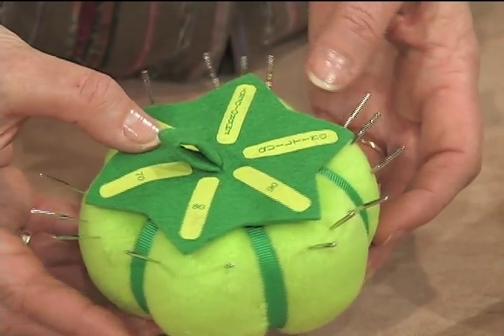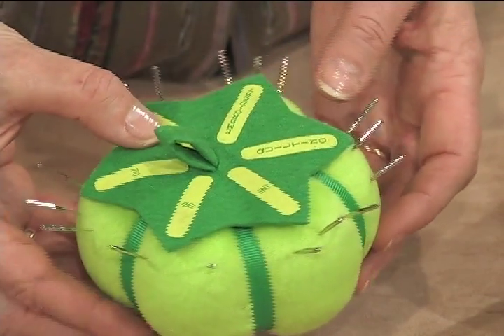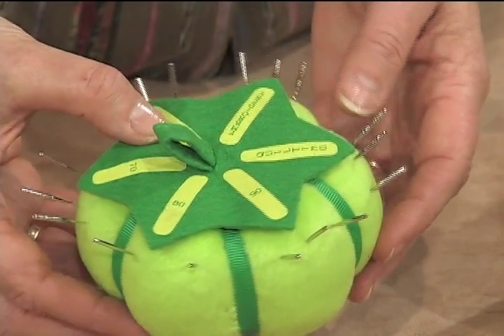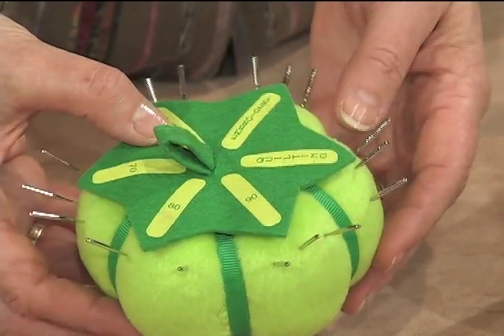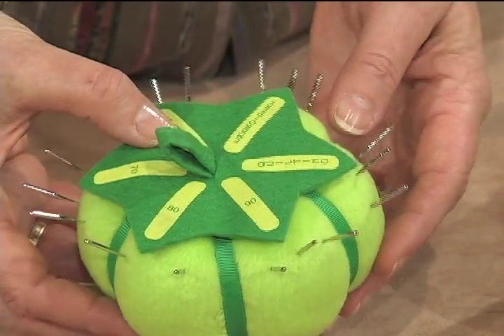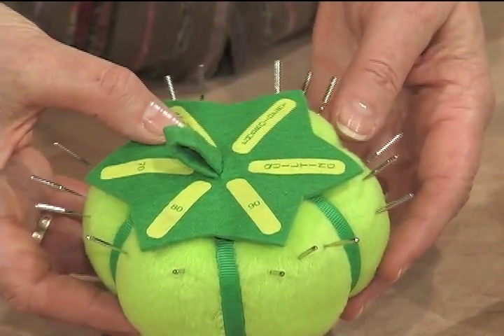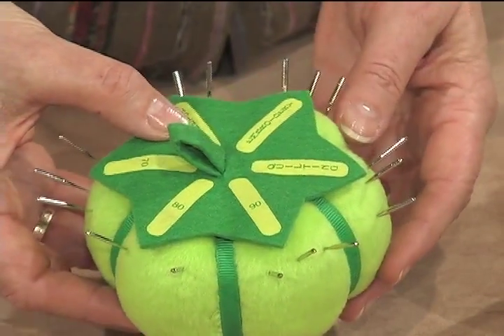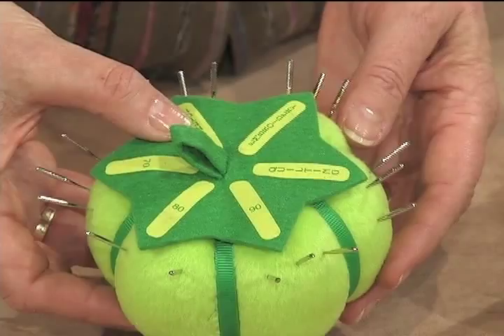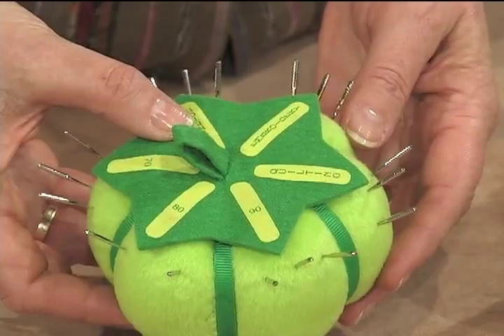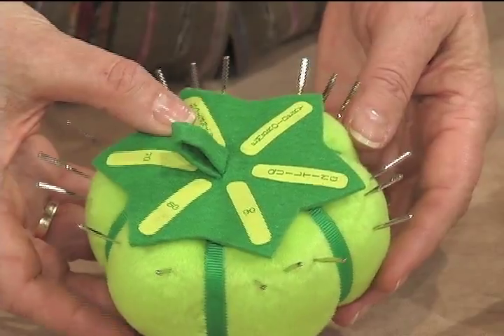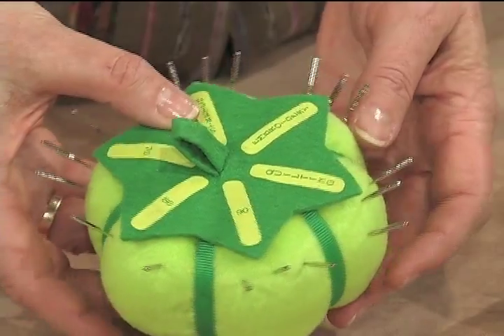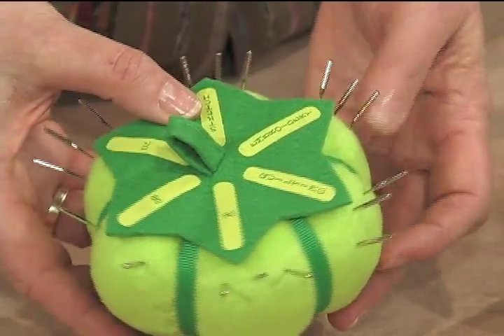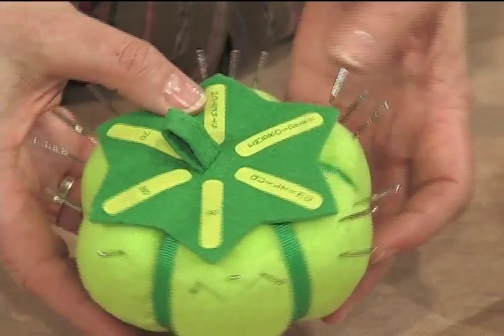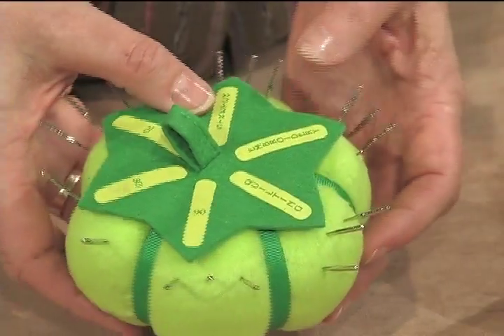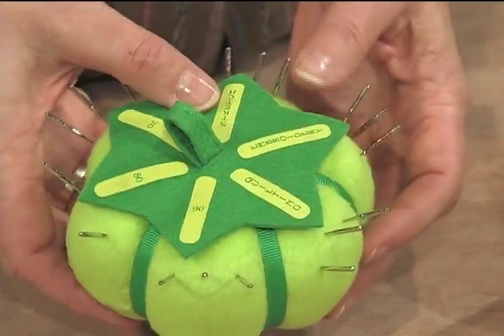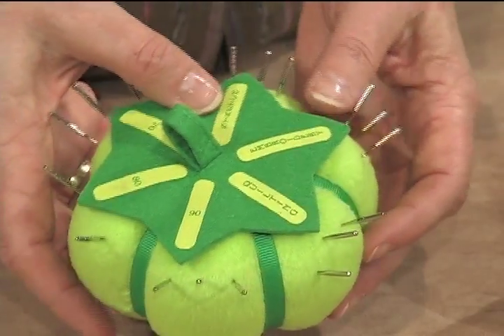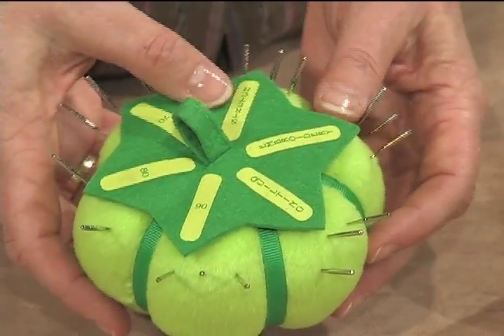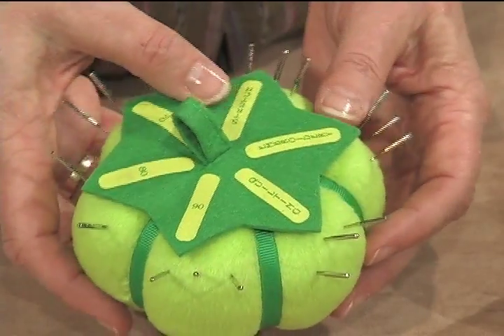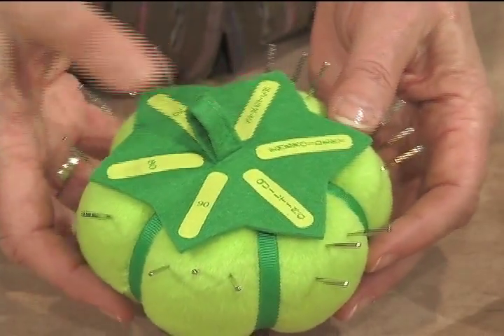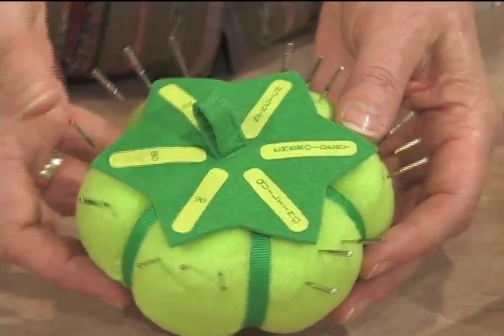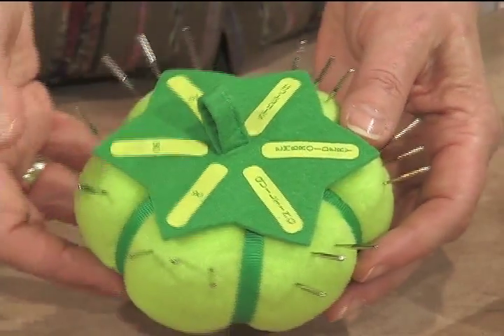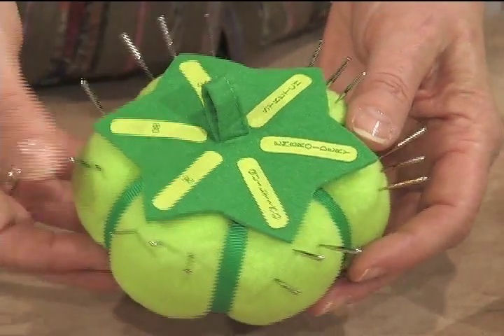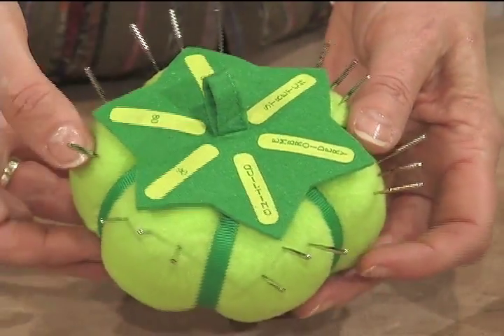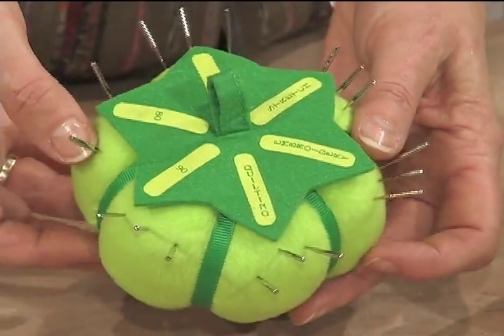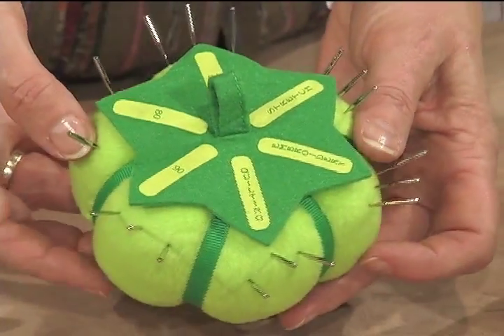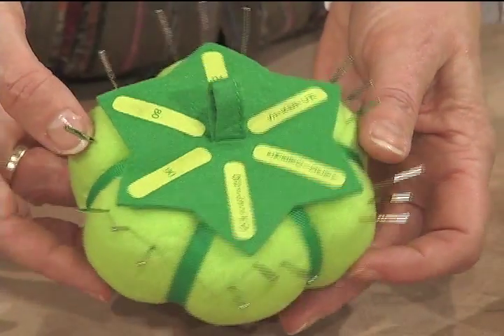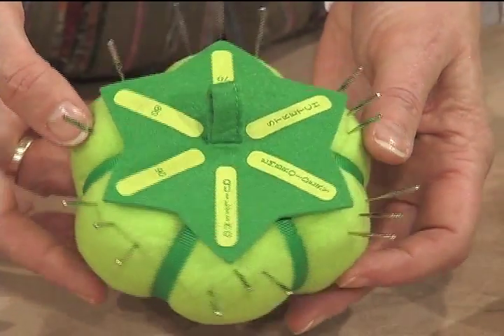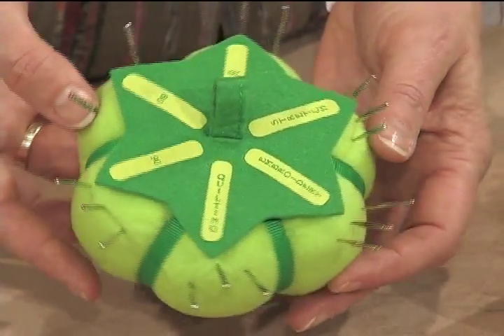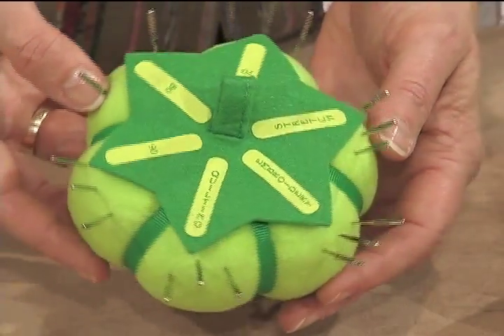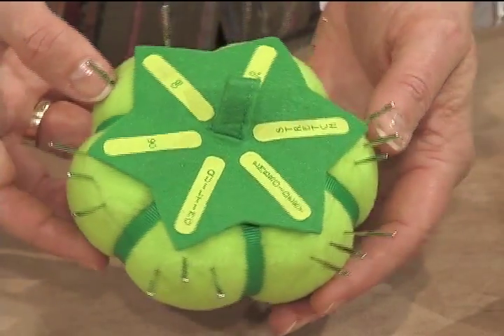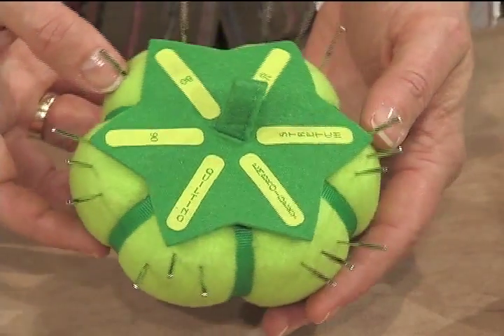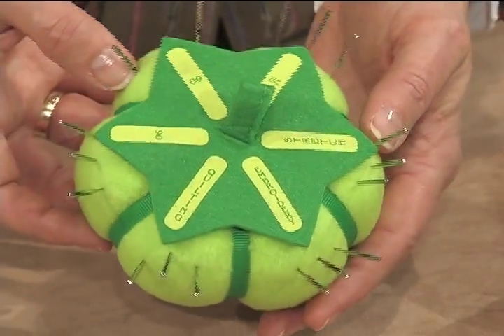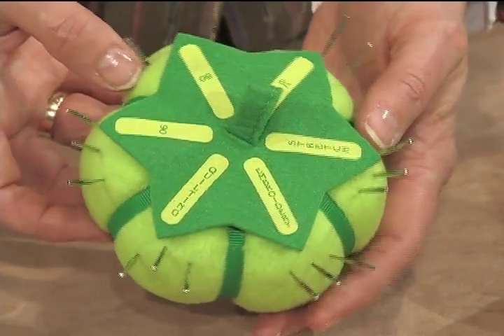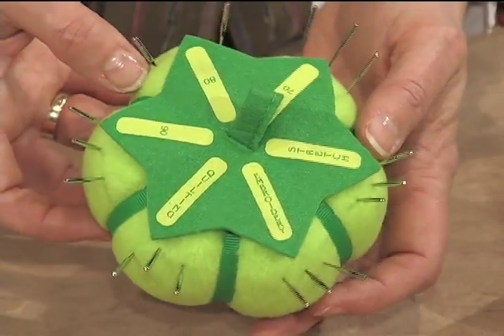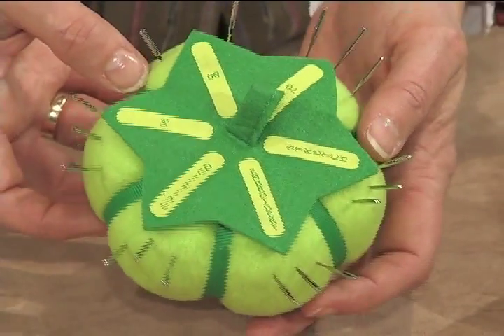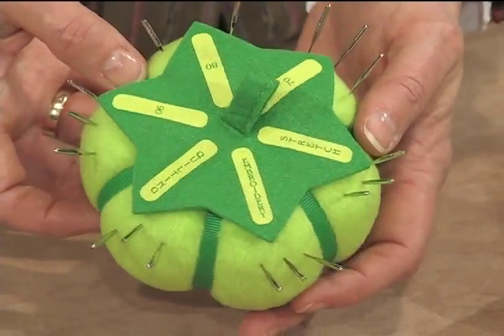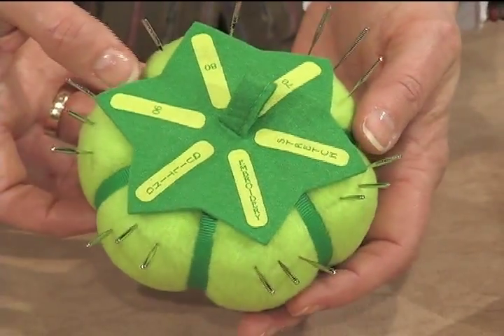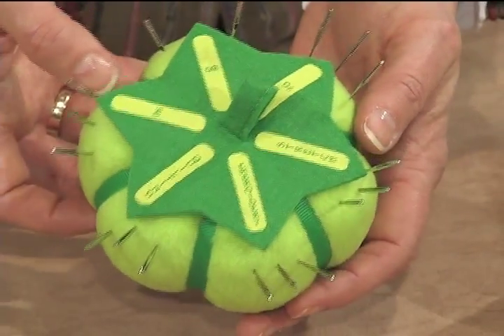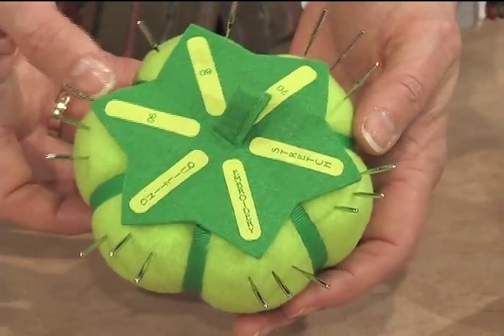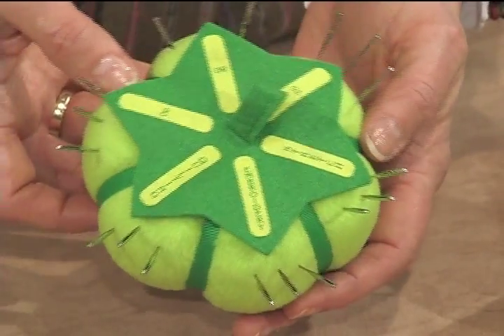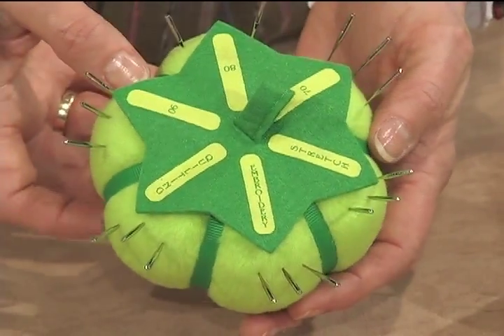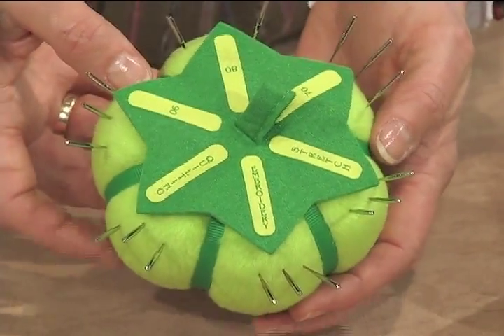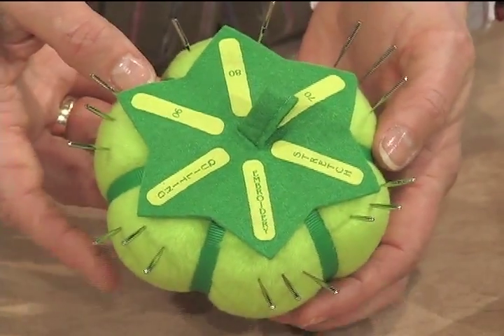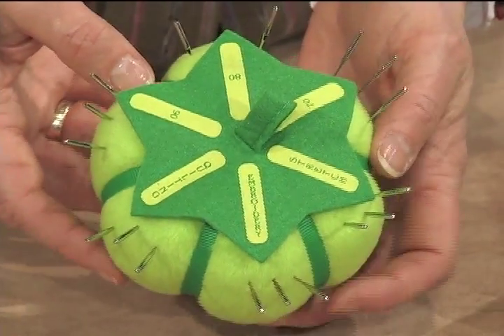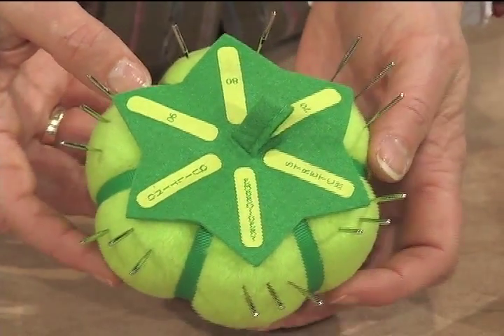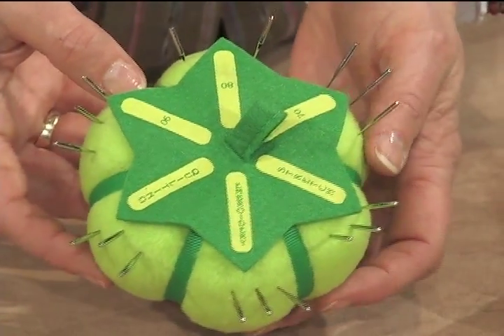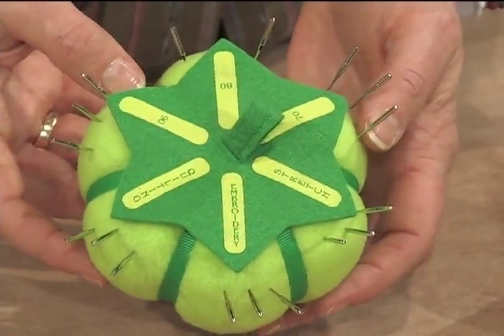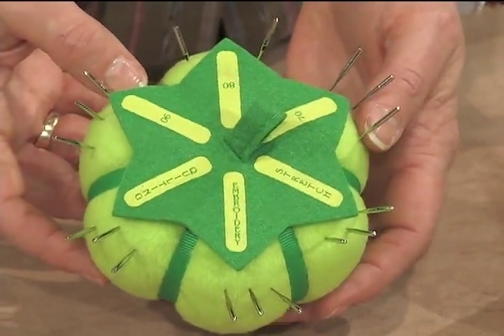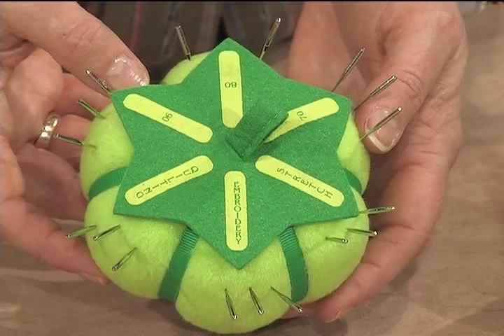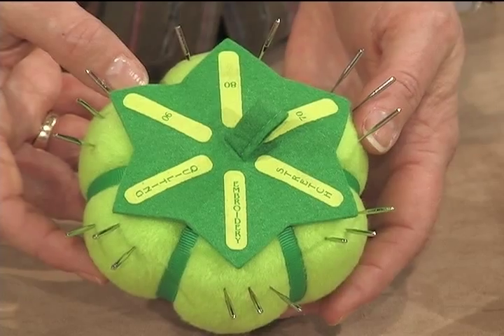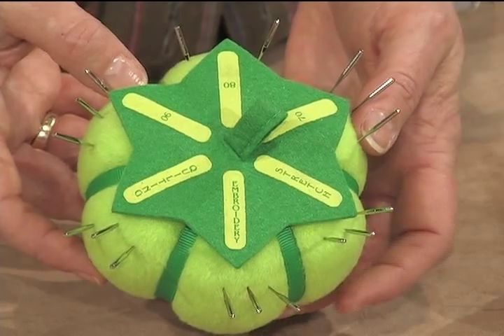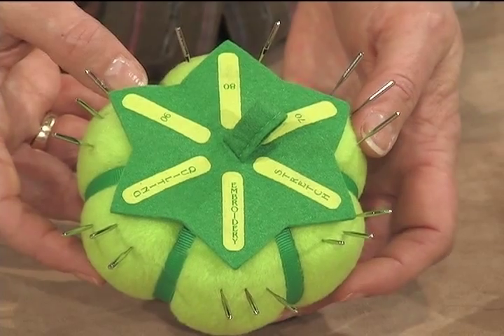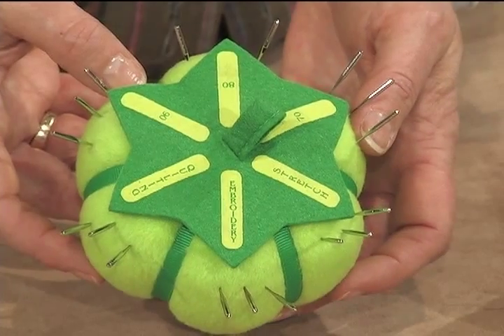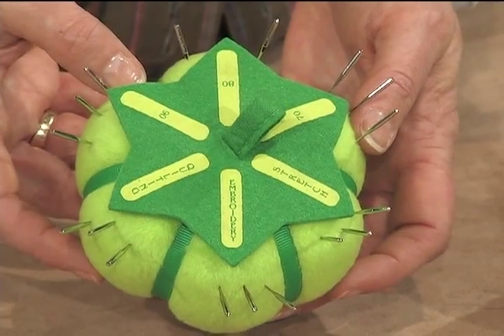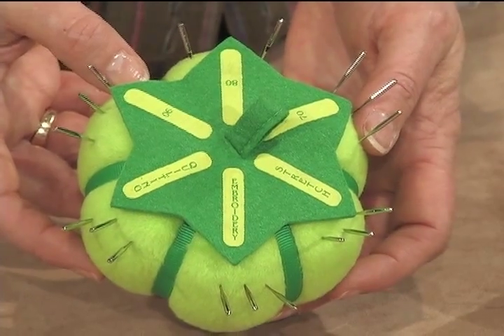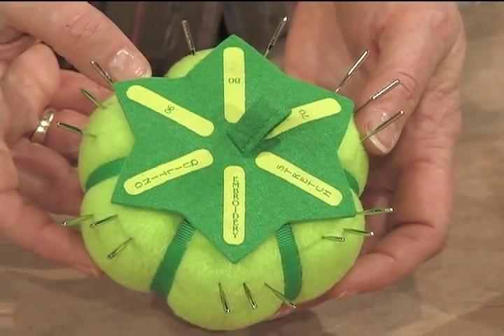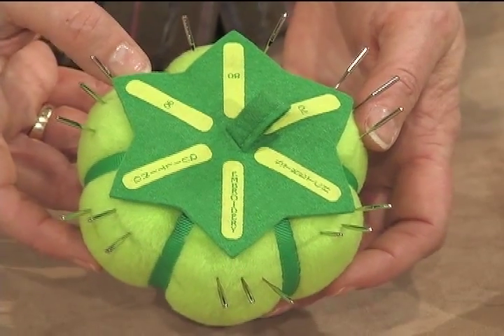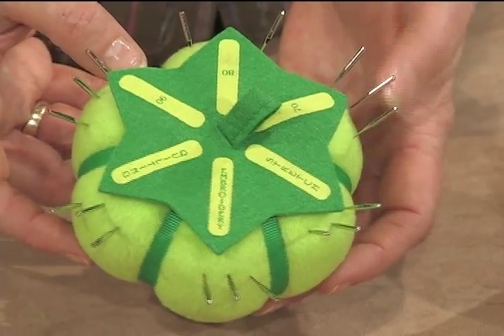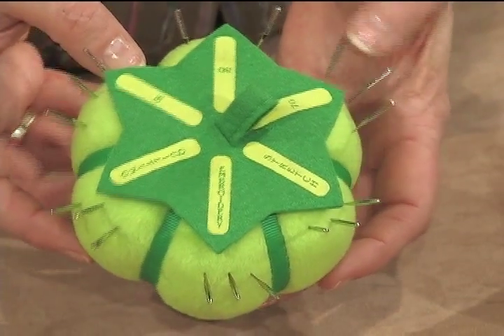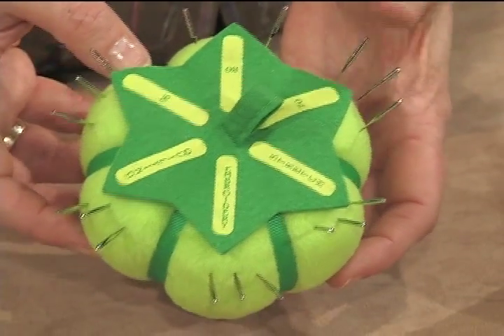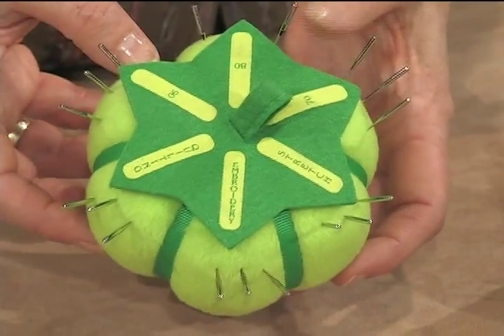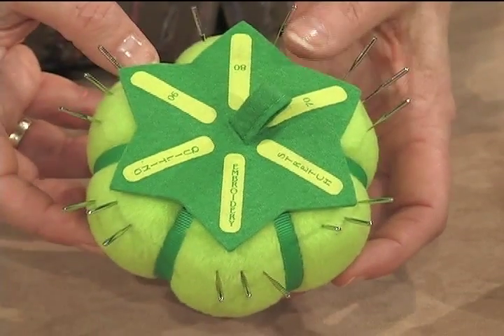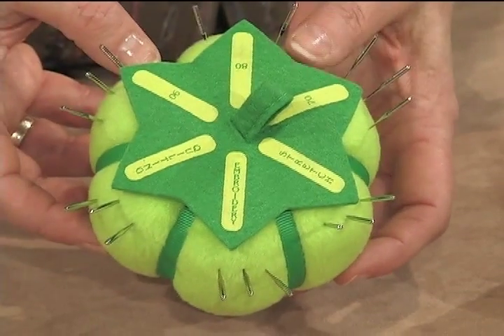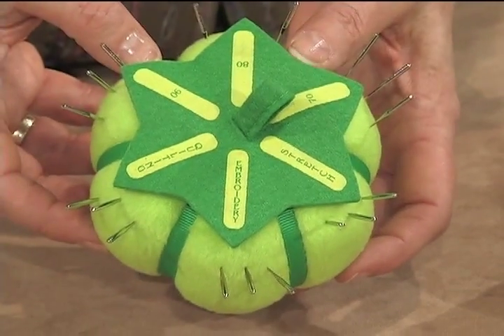Plus, slightly used stretch needles, quilting needles, and embroidery needles also have a conveniently stored cubicle.